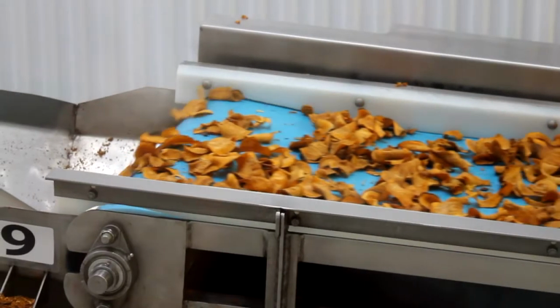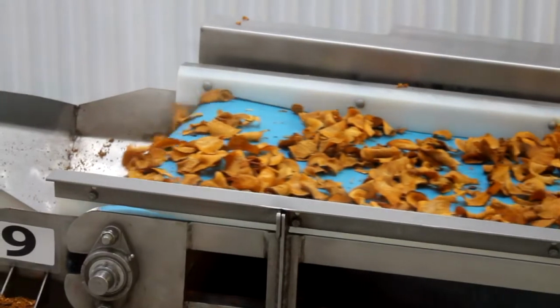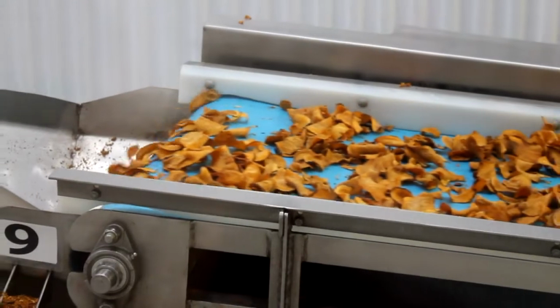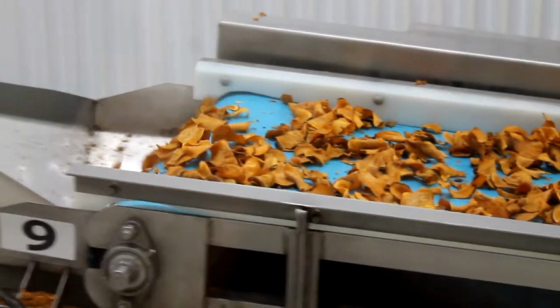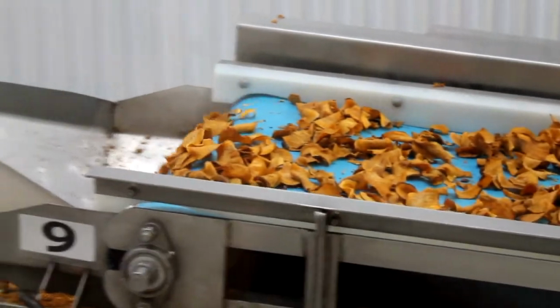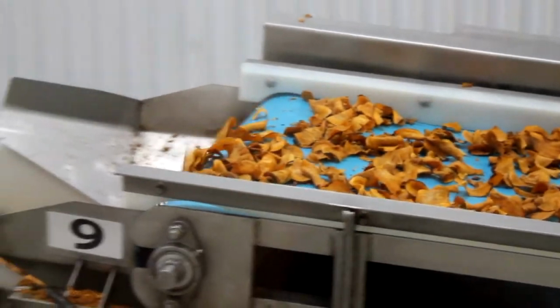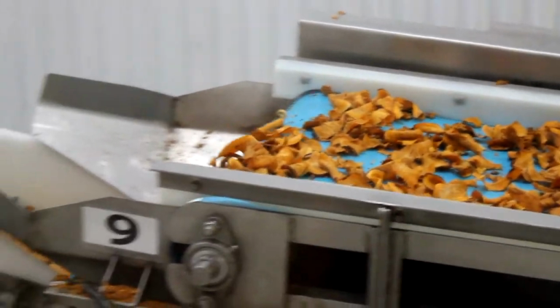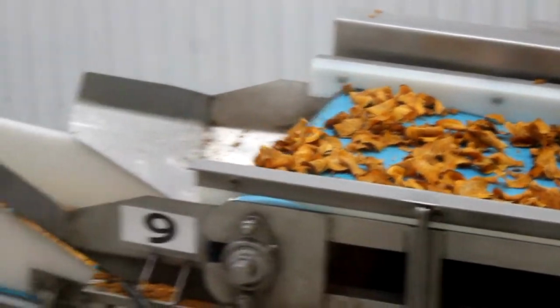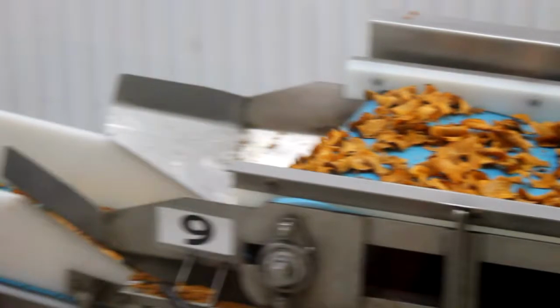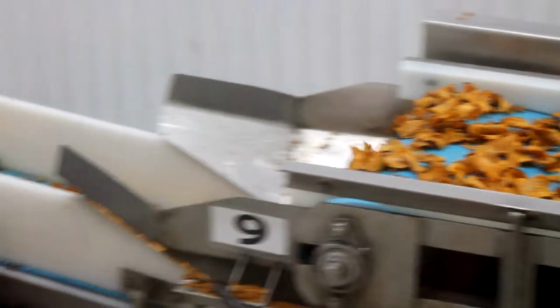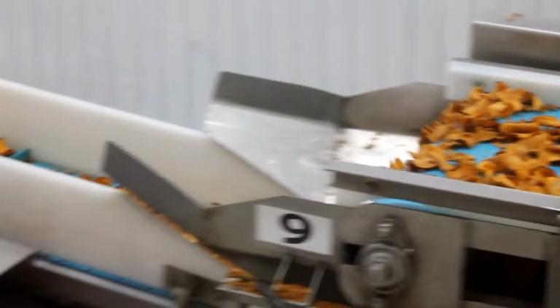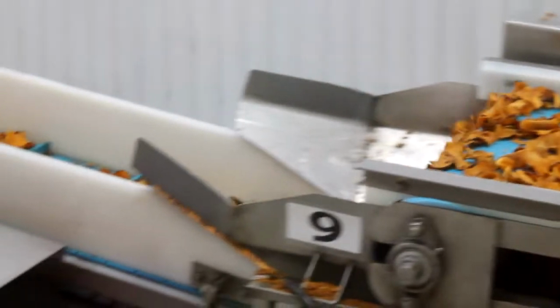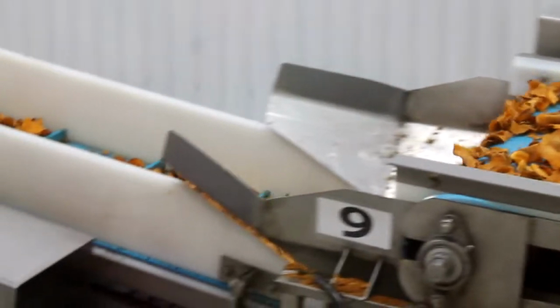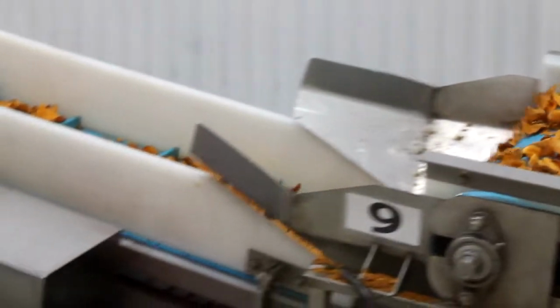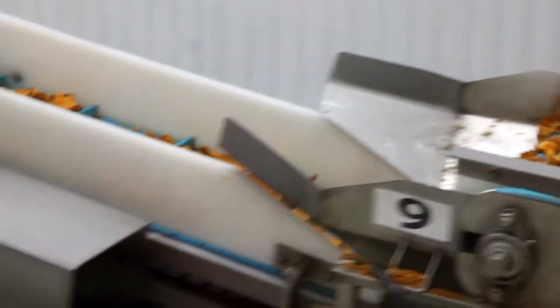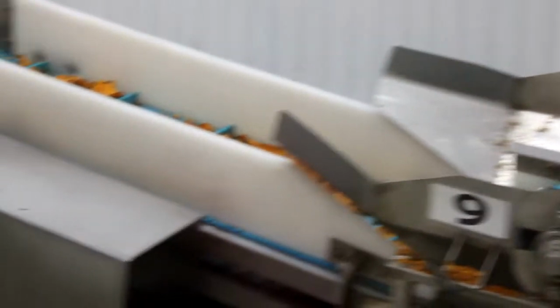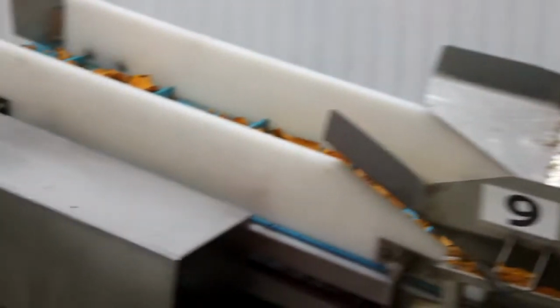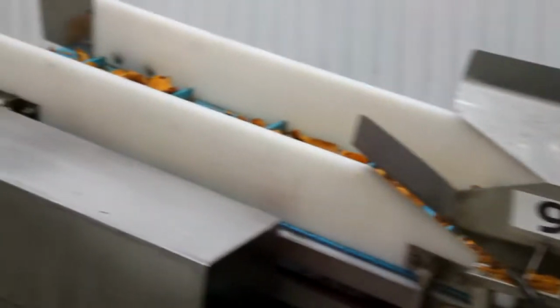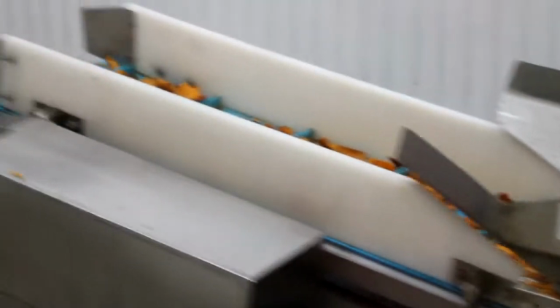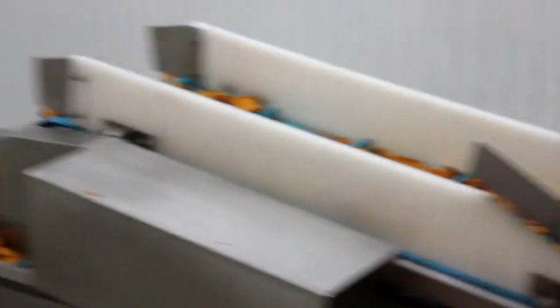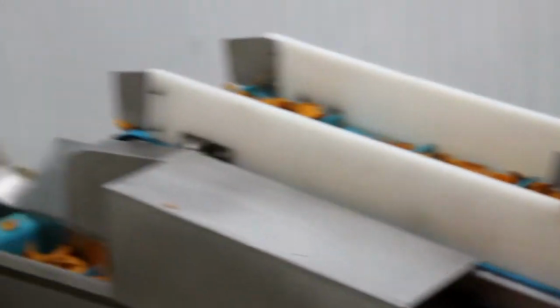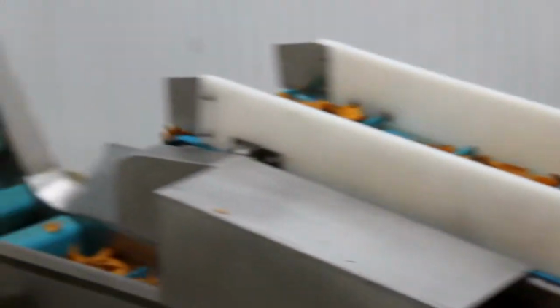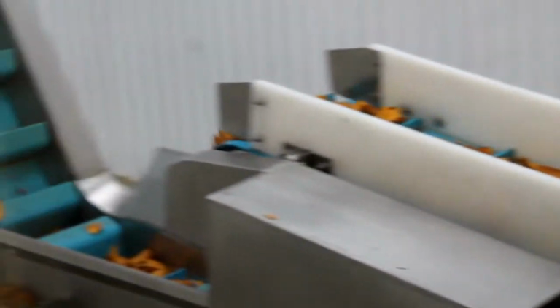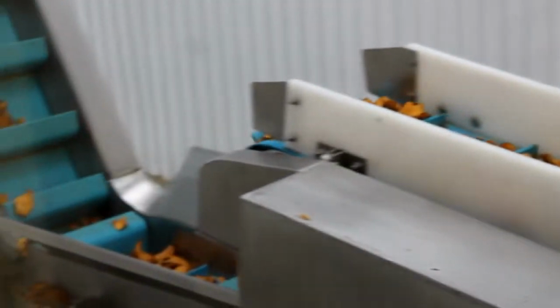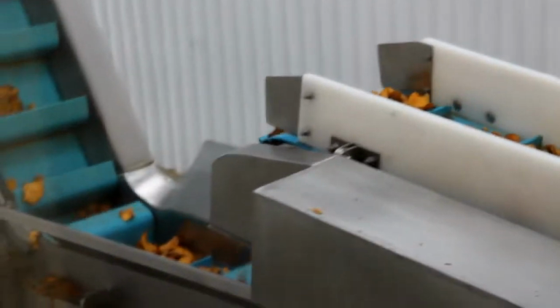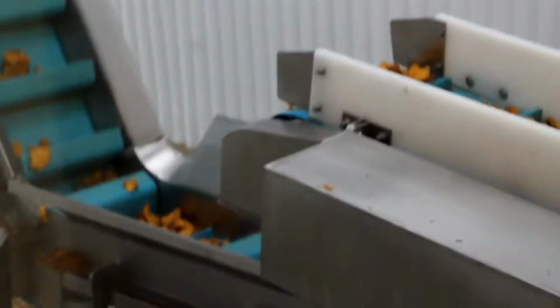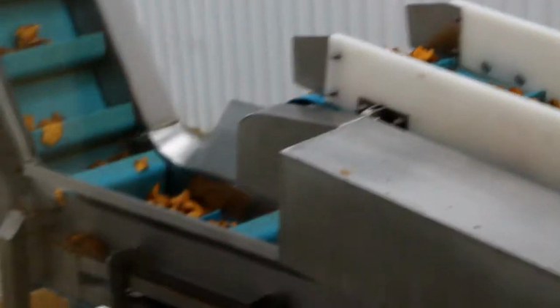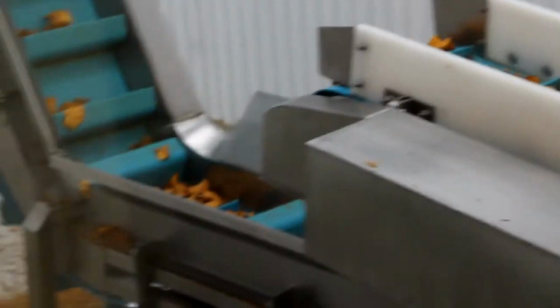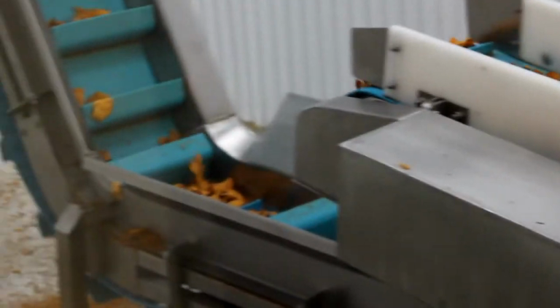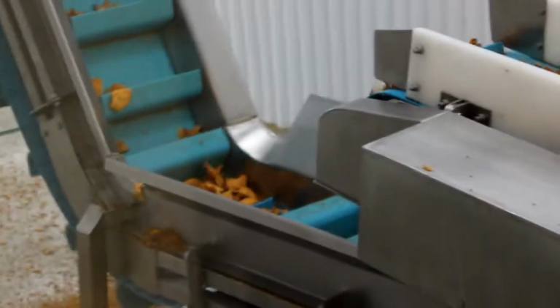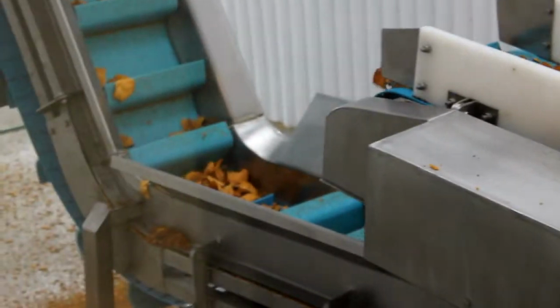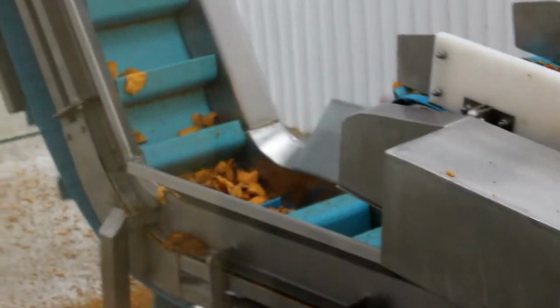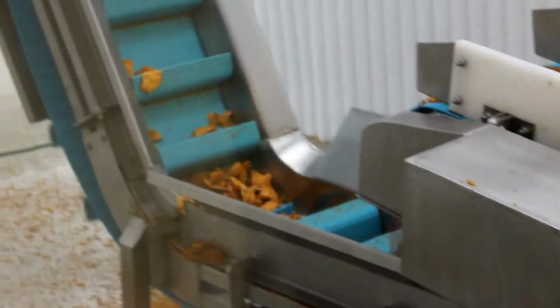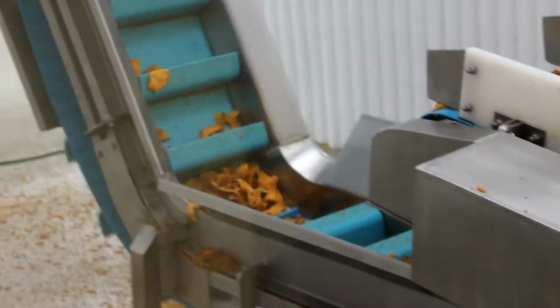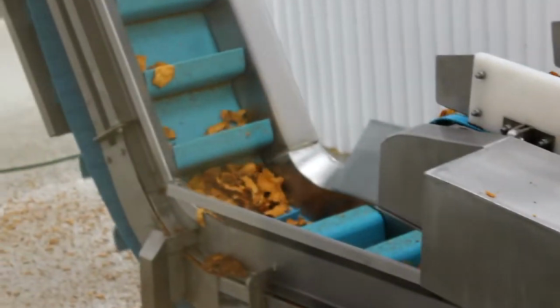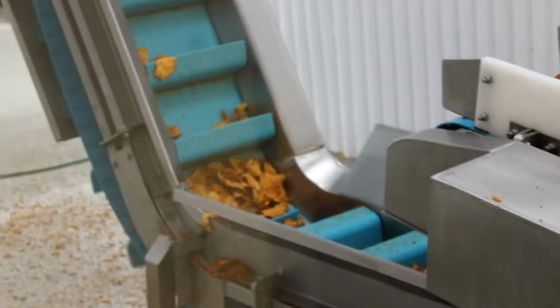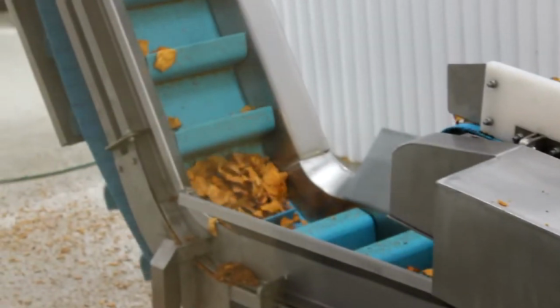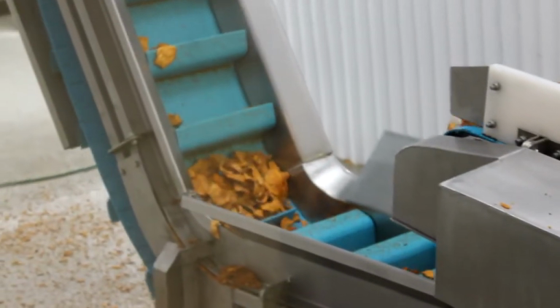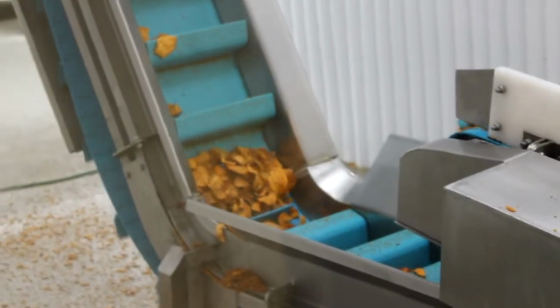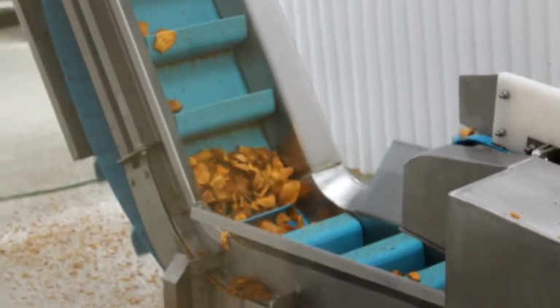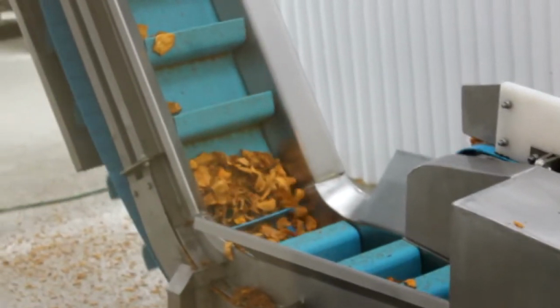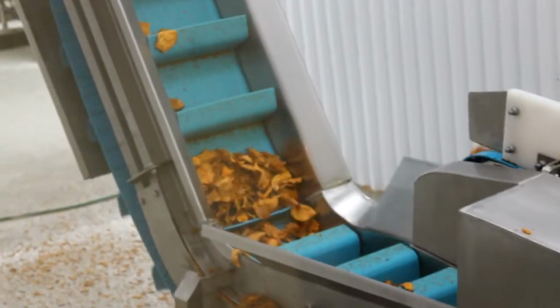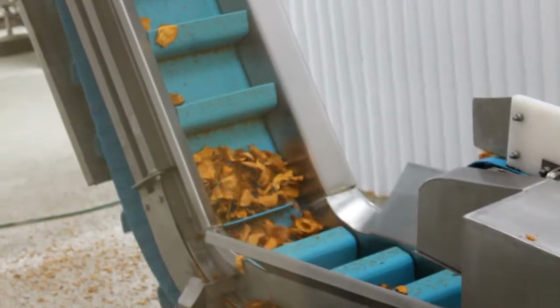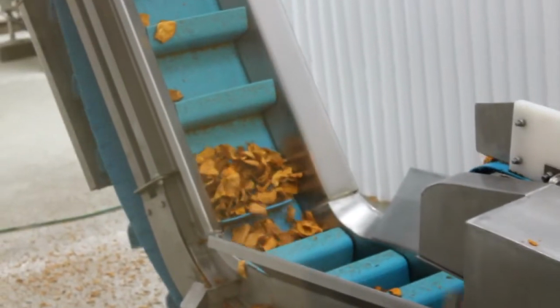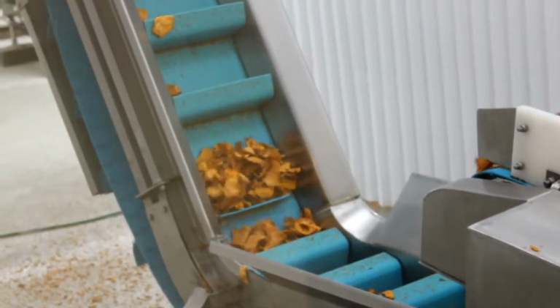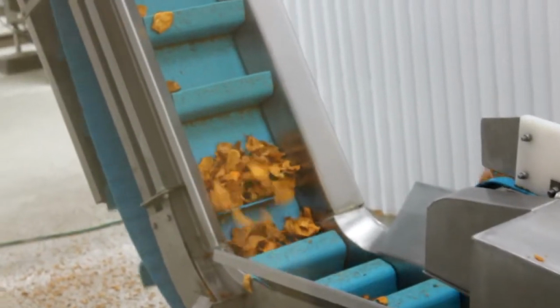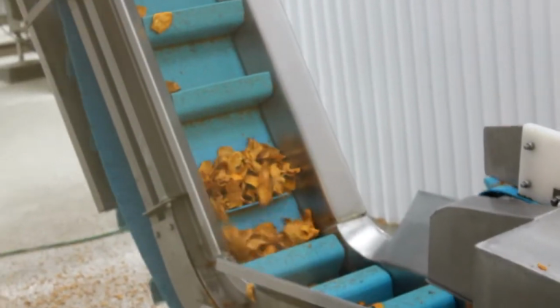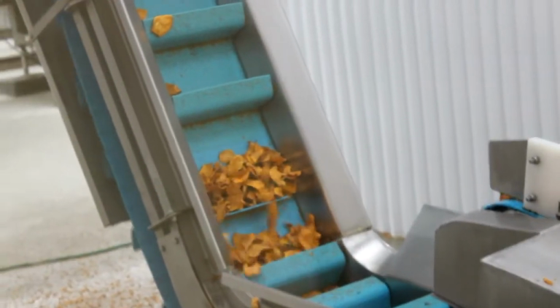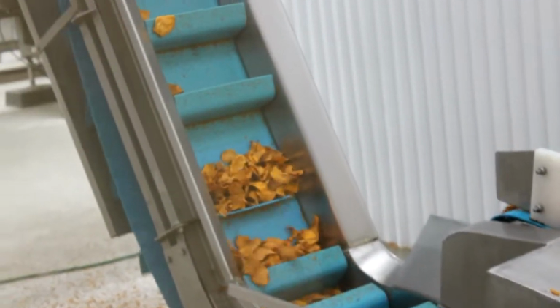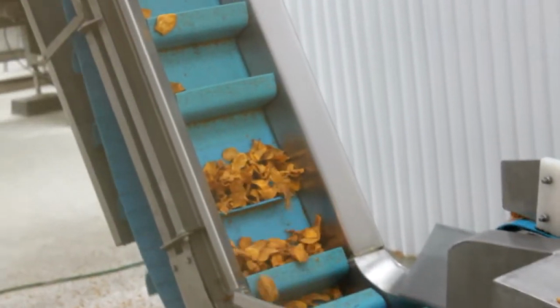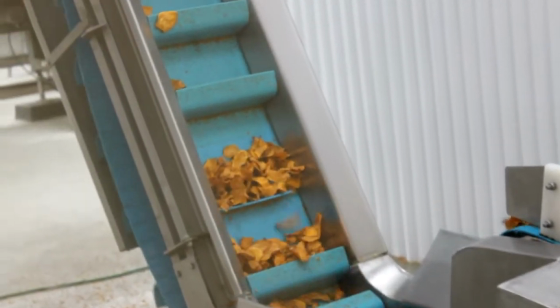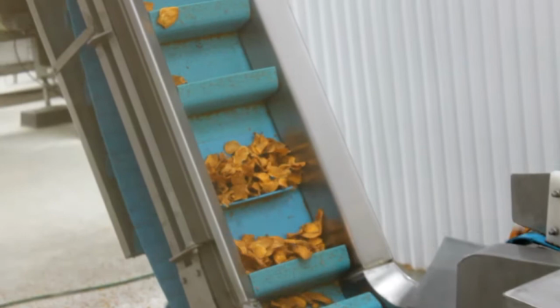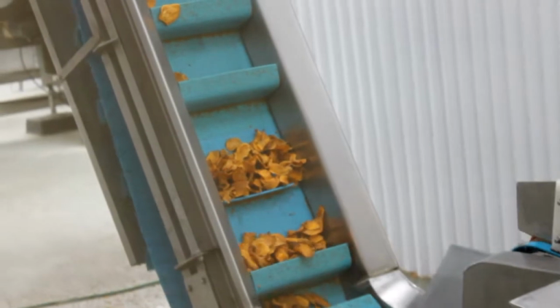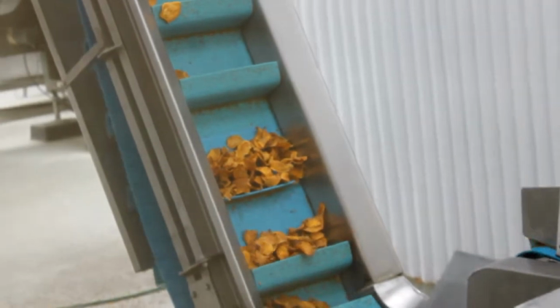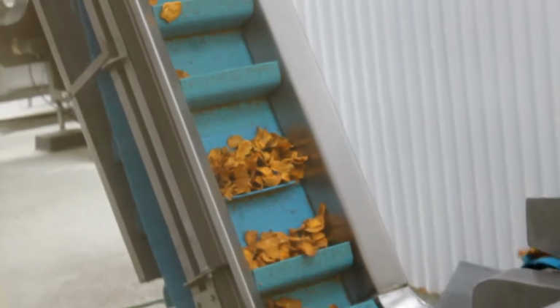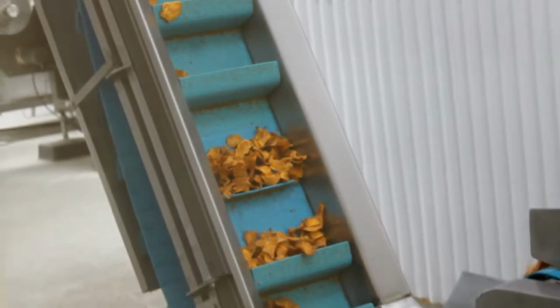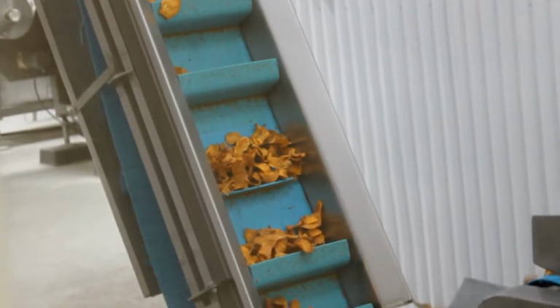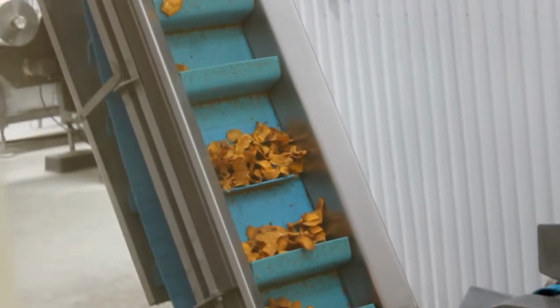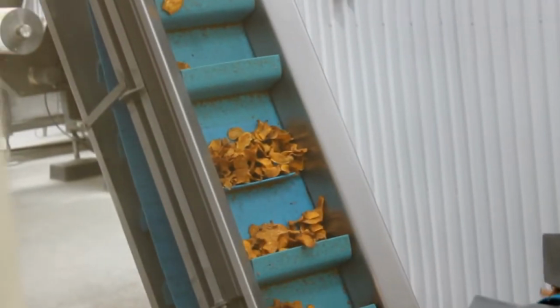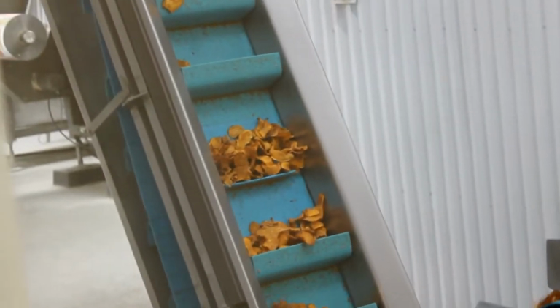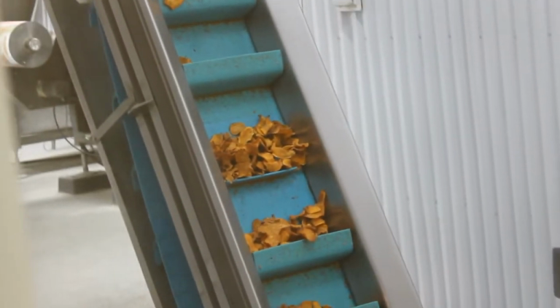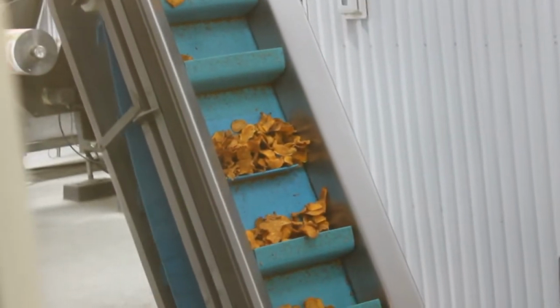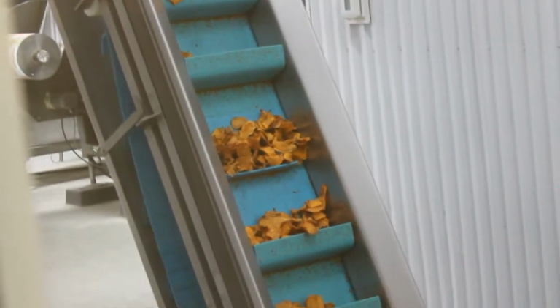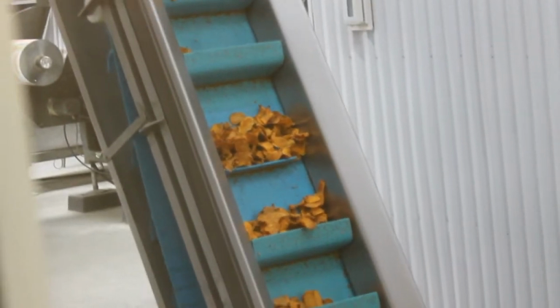Down here, these people manually sort through them to make sure we get only the best chips — and they're overflowing!